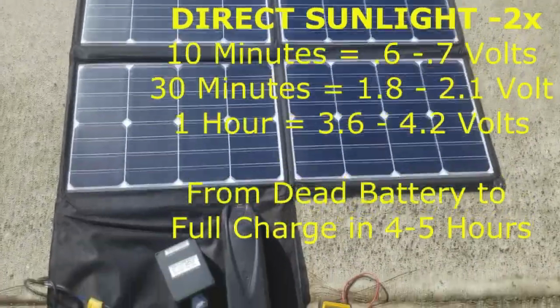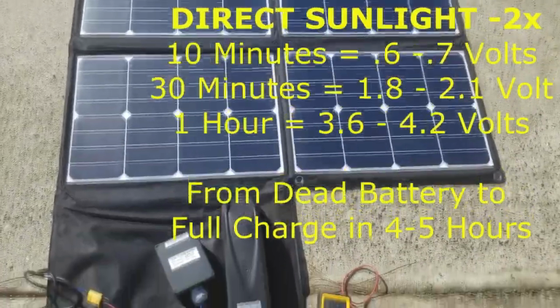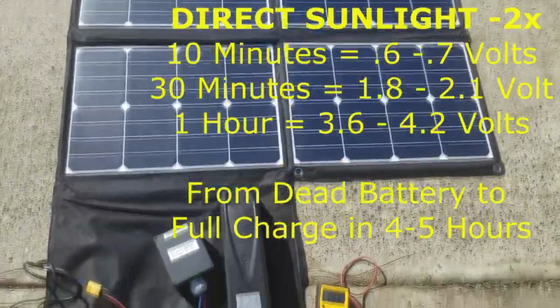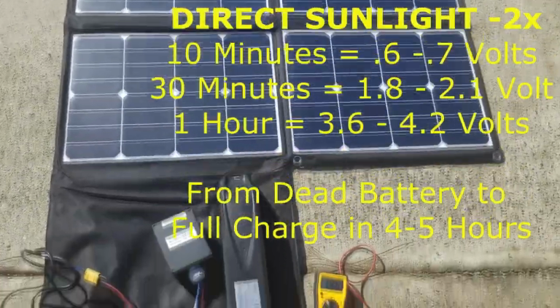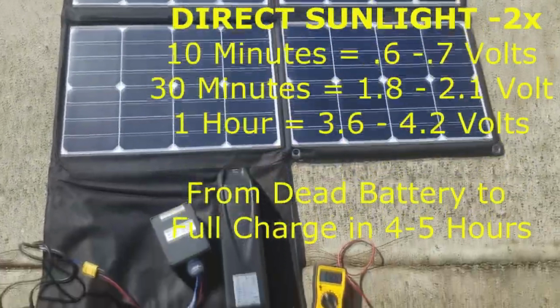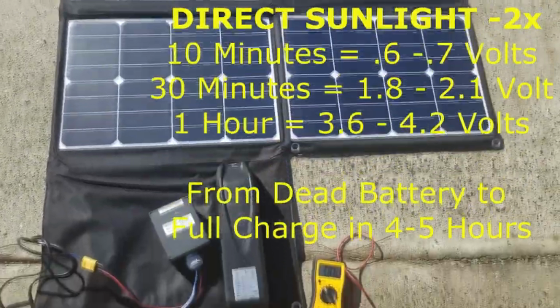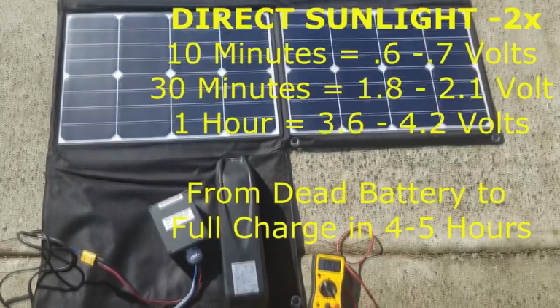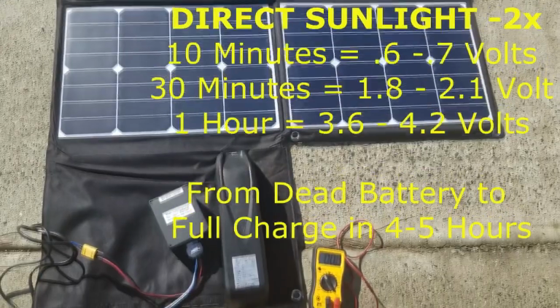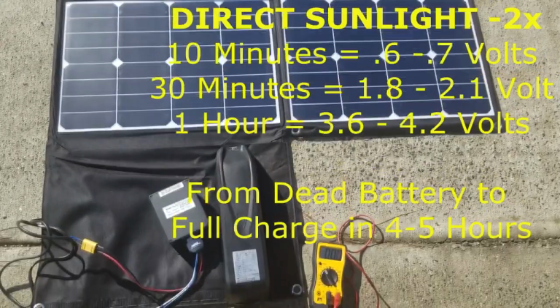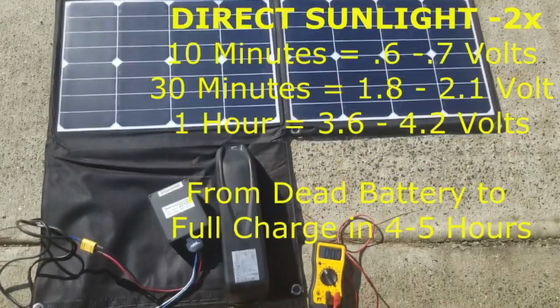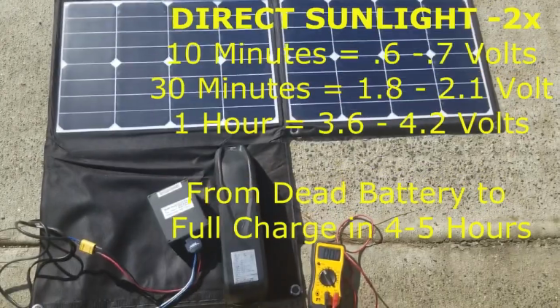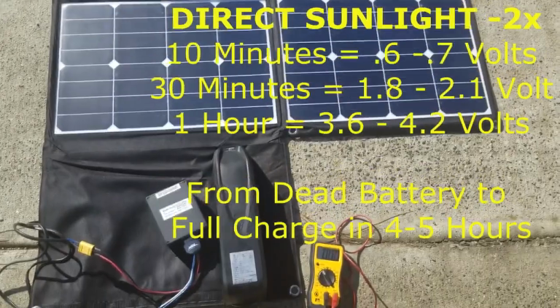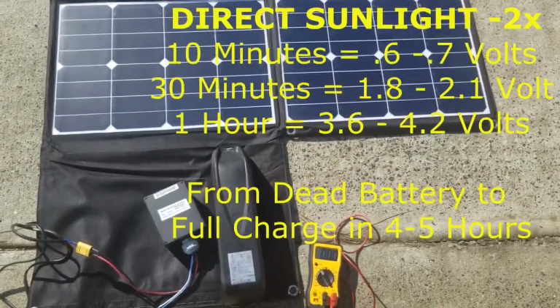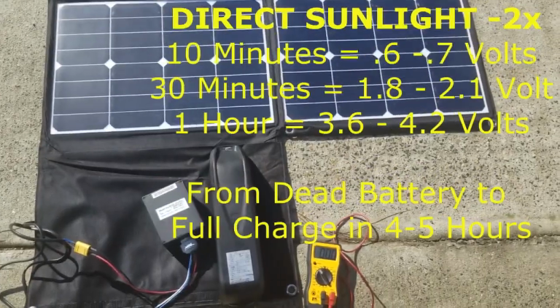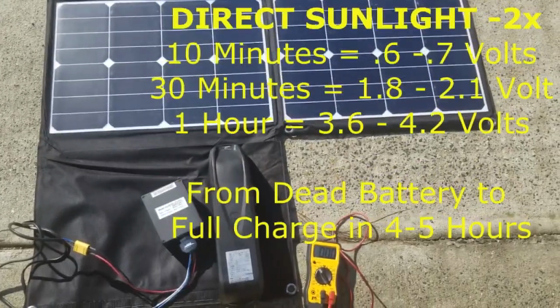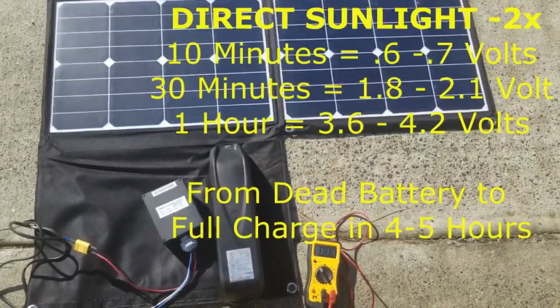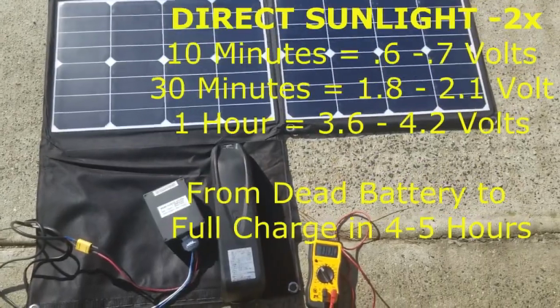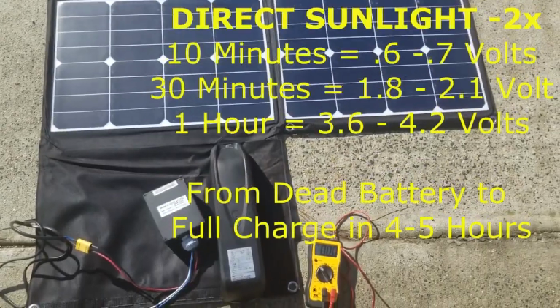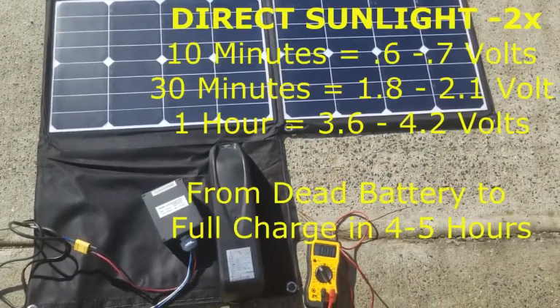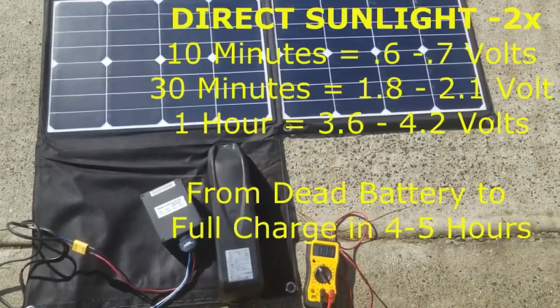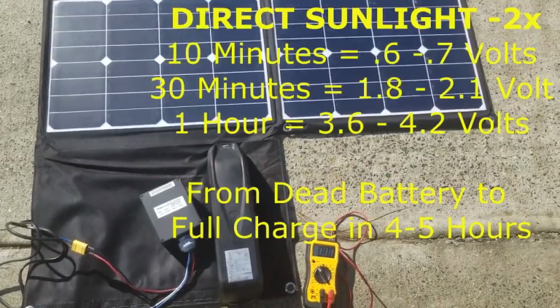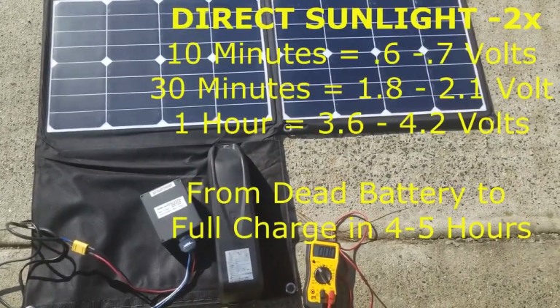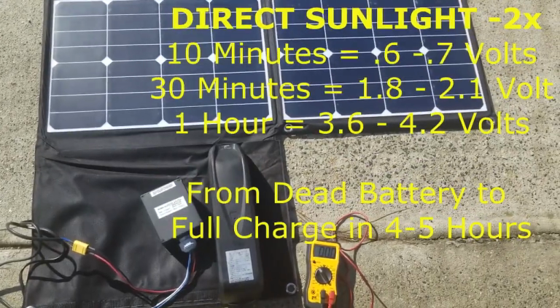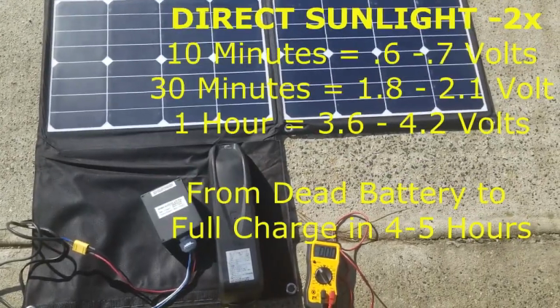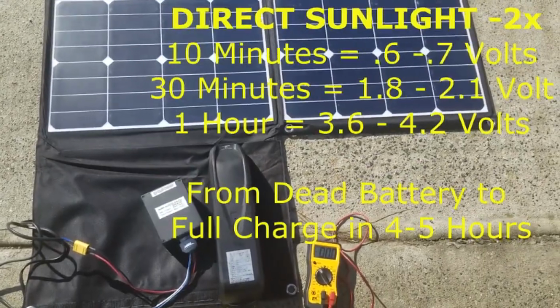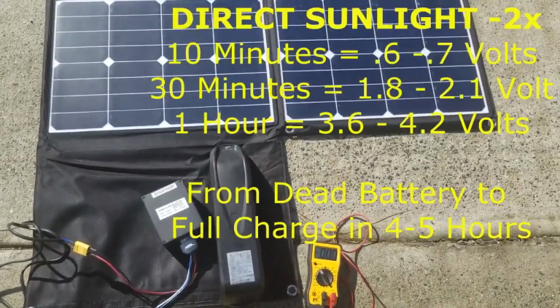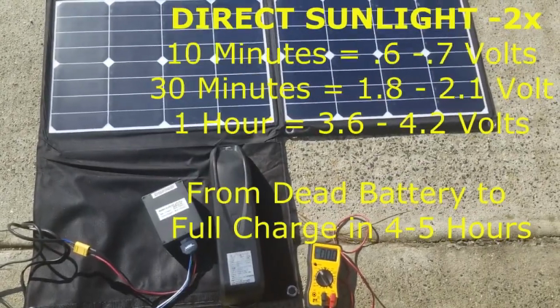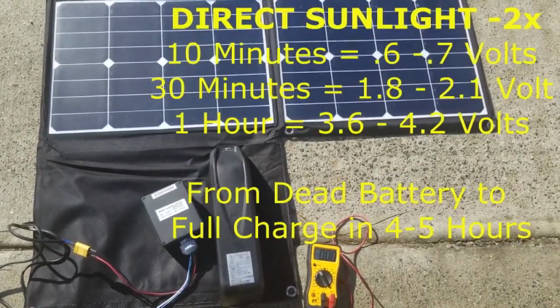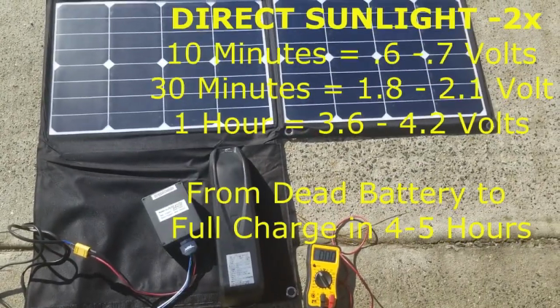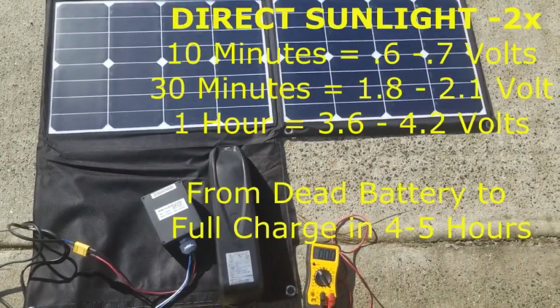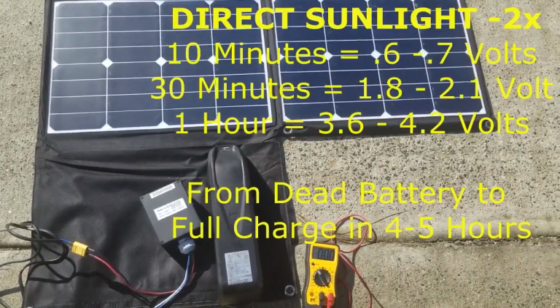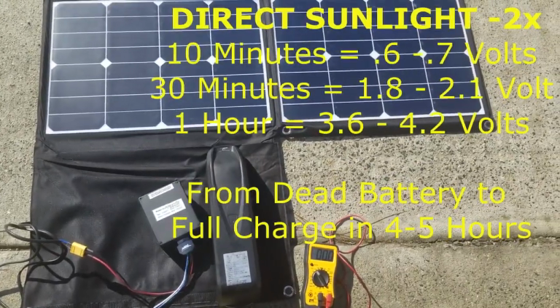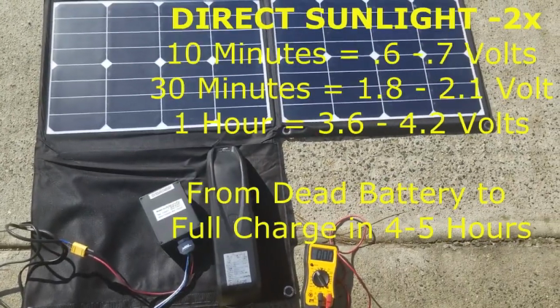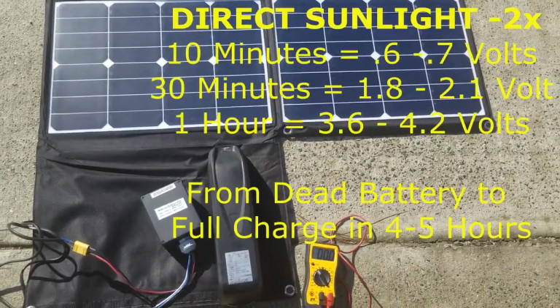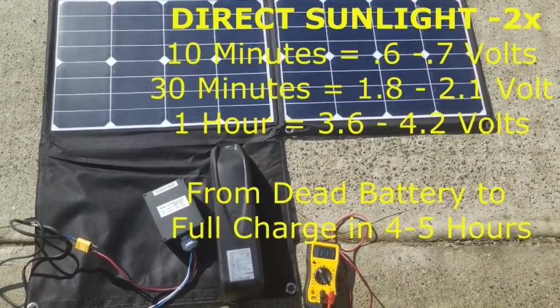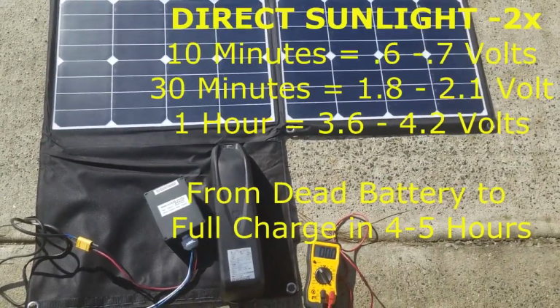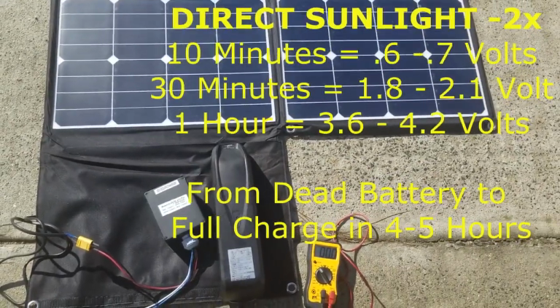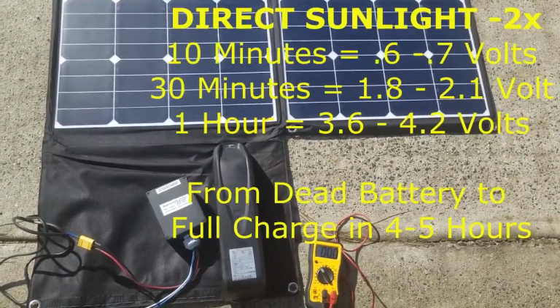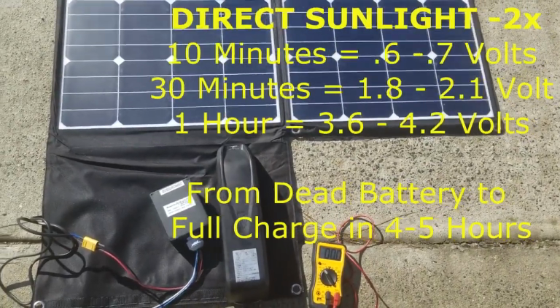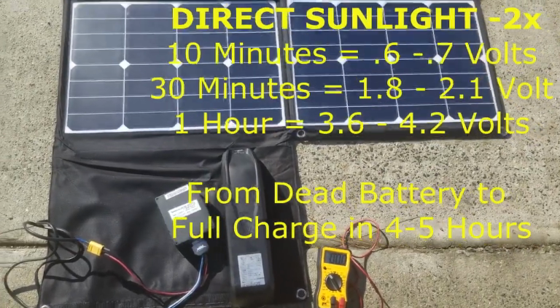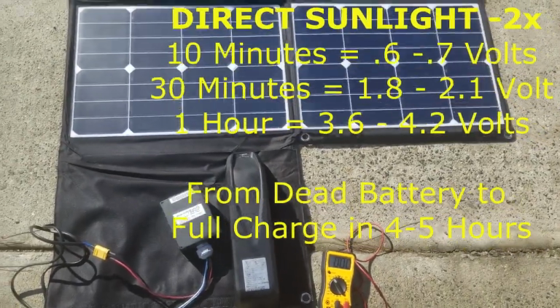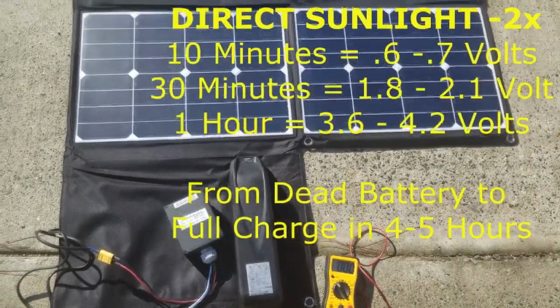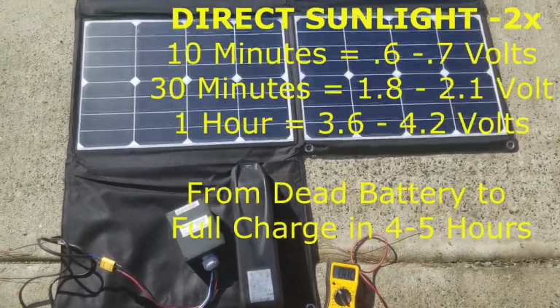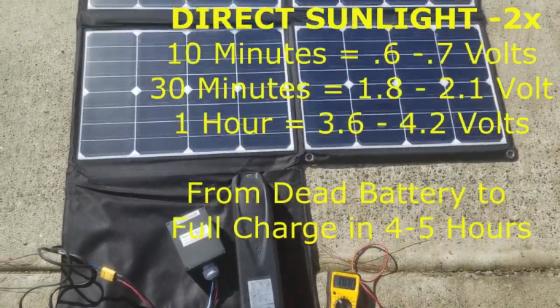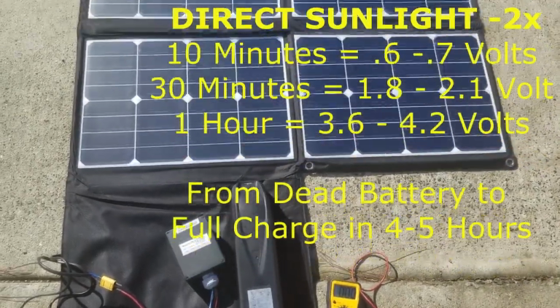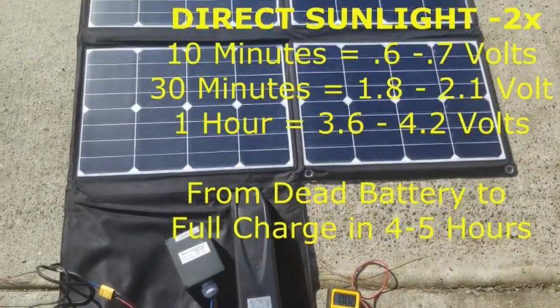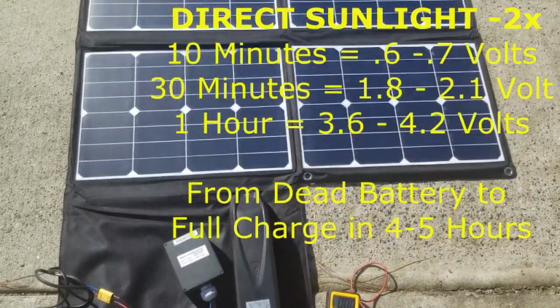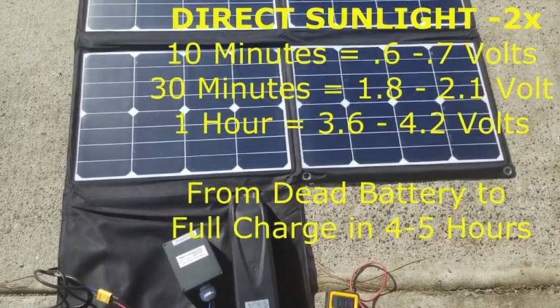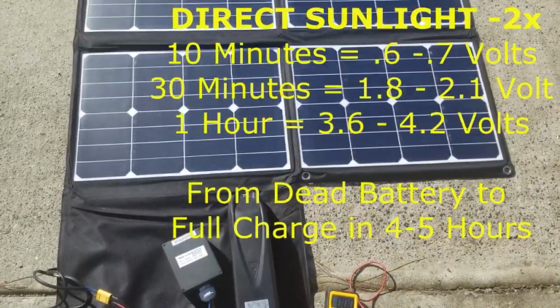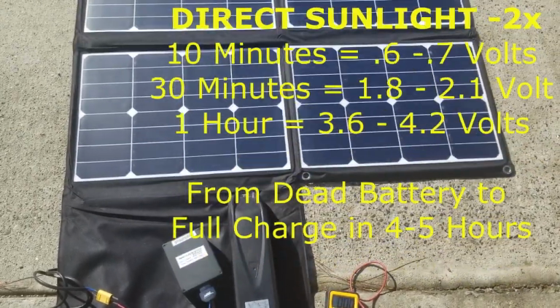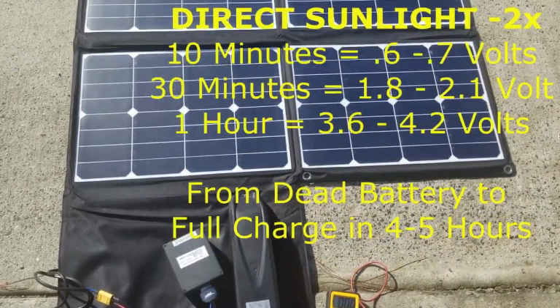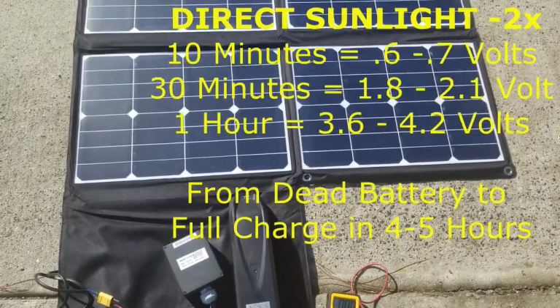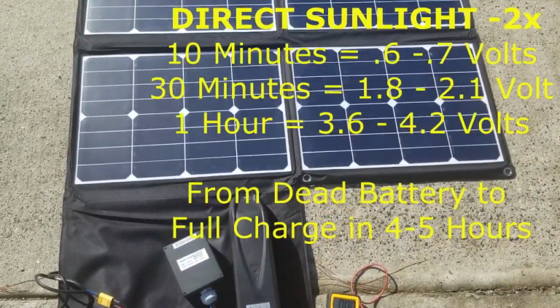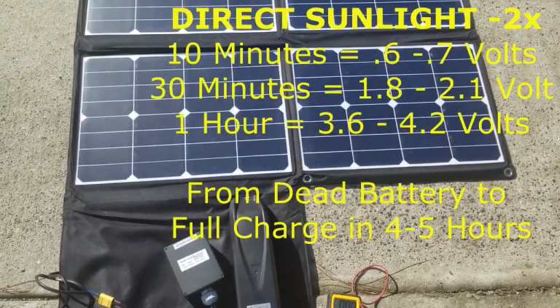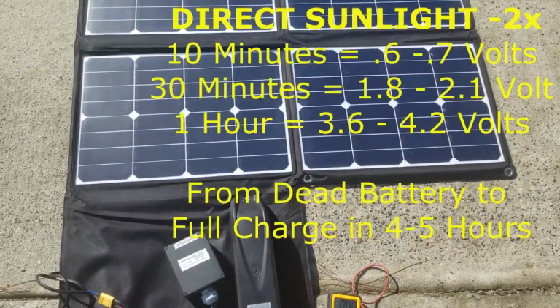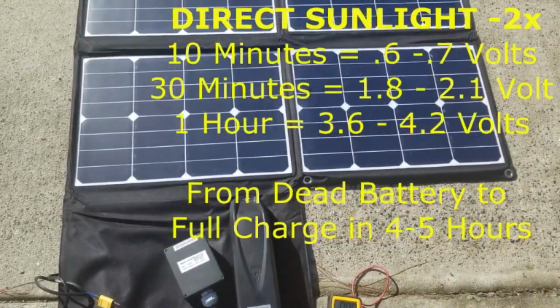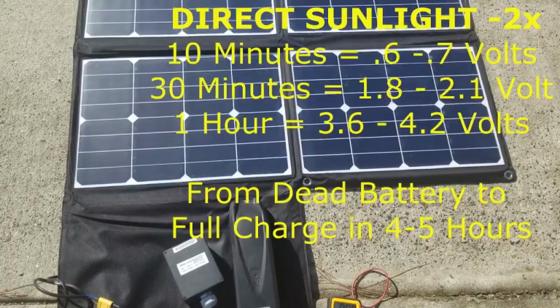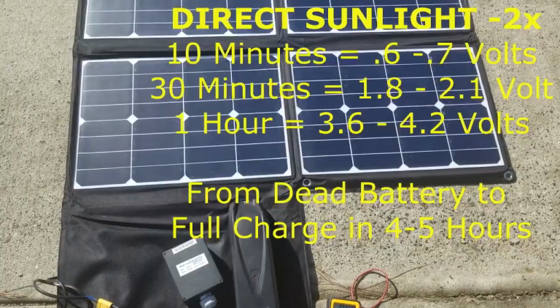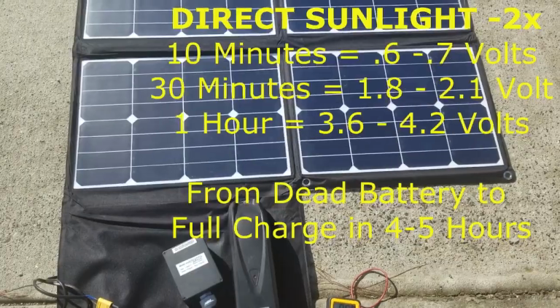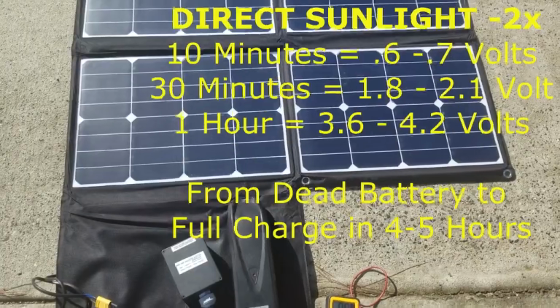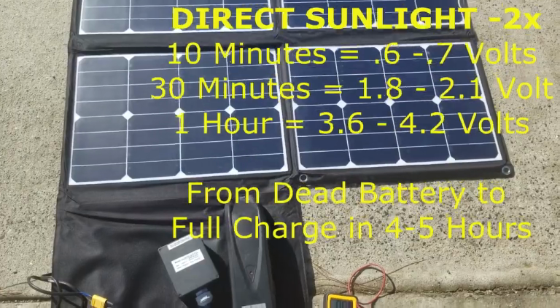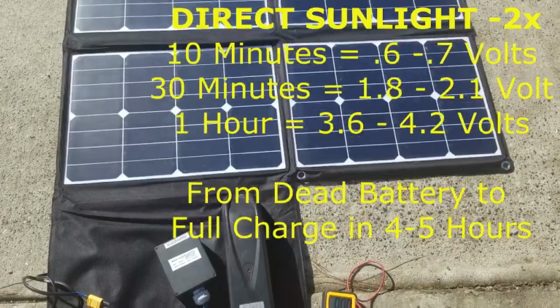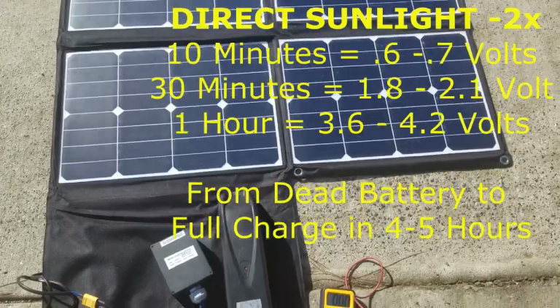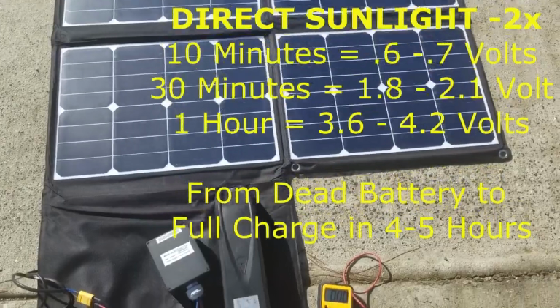Wow, 0.6 volts! It pretty much doubled what it did without sunlight, just as we estimated.